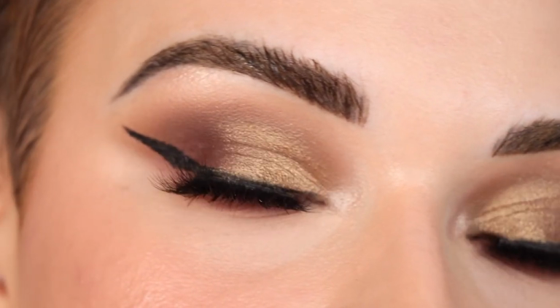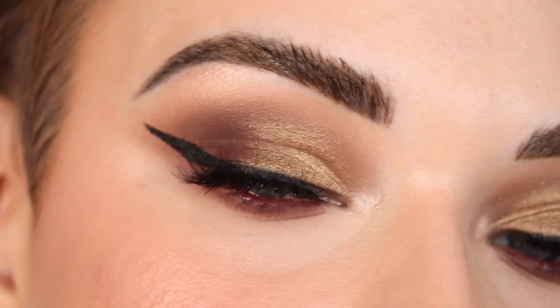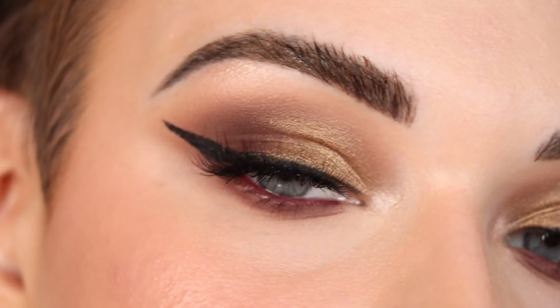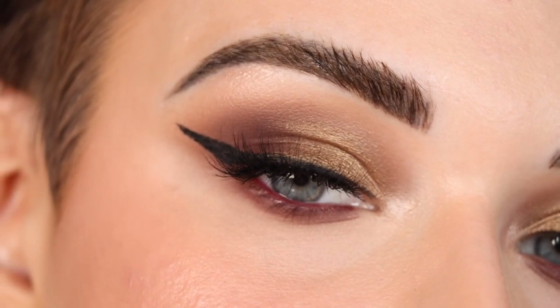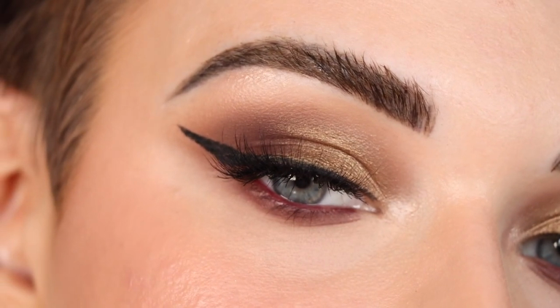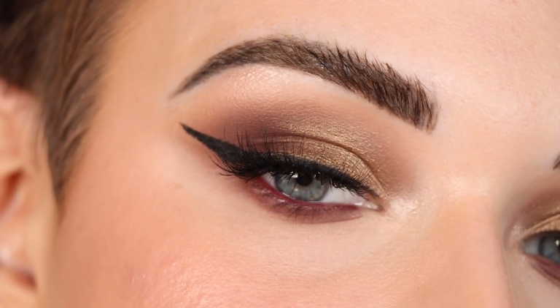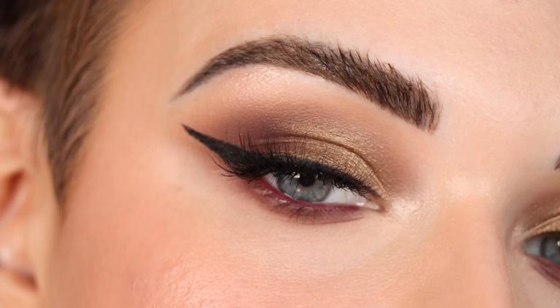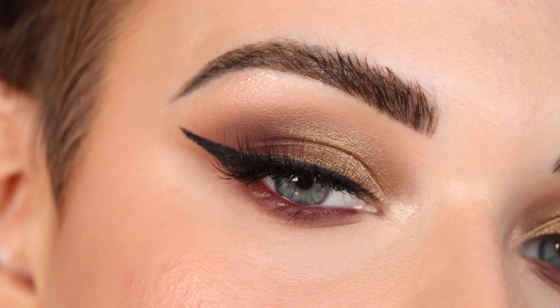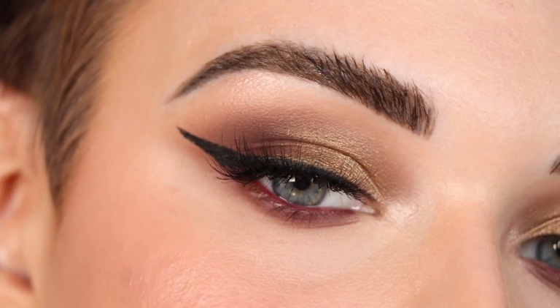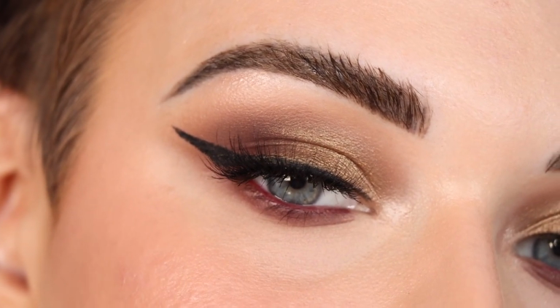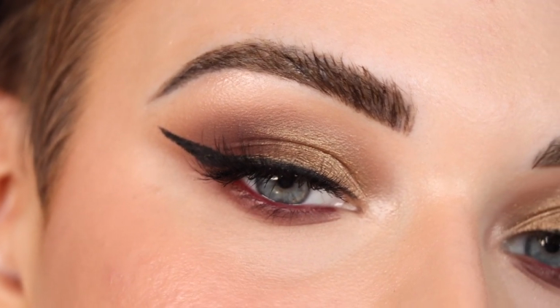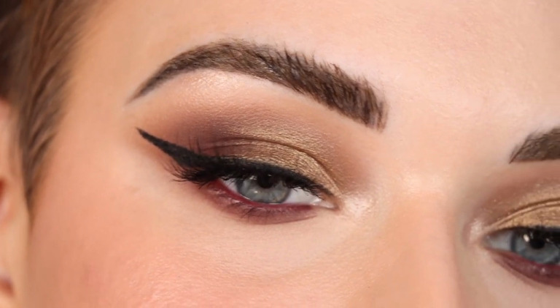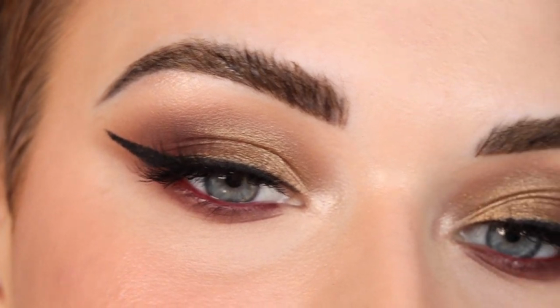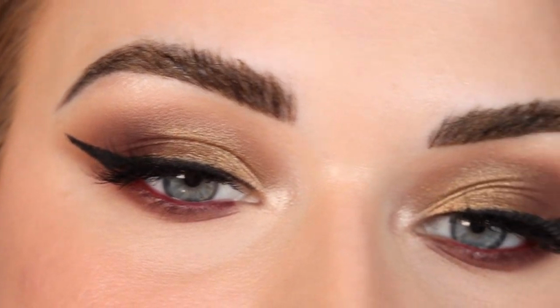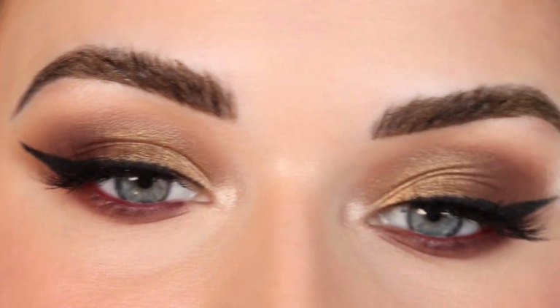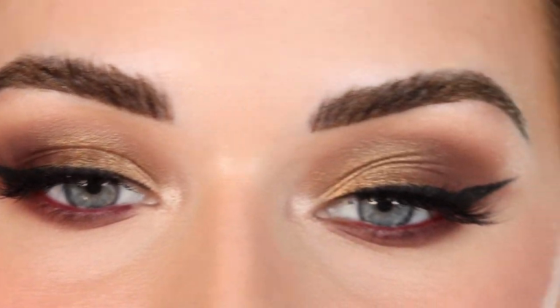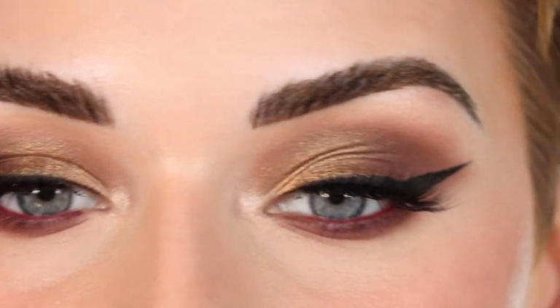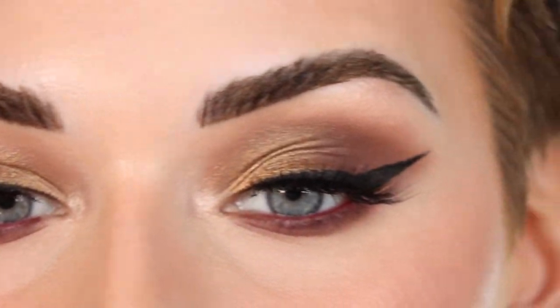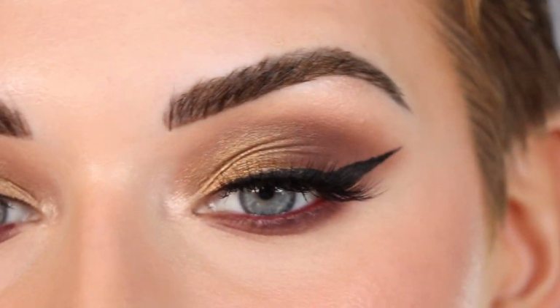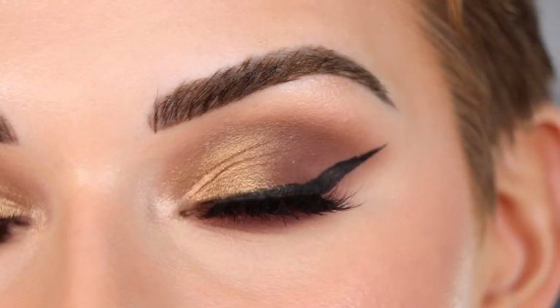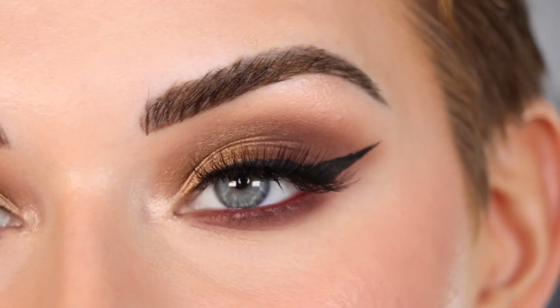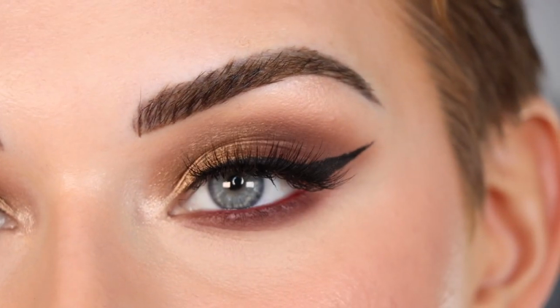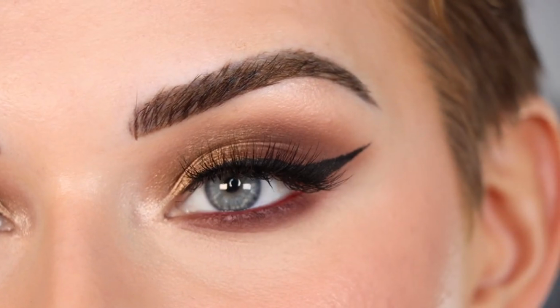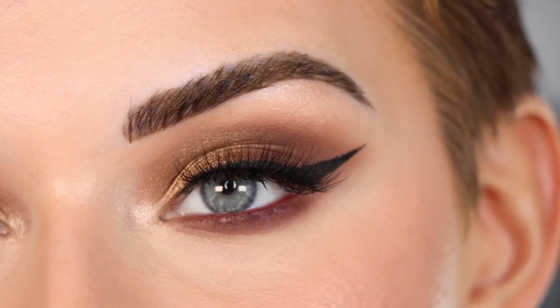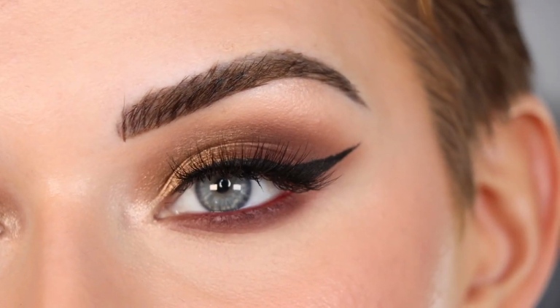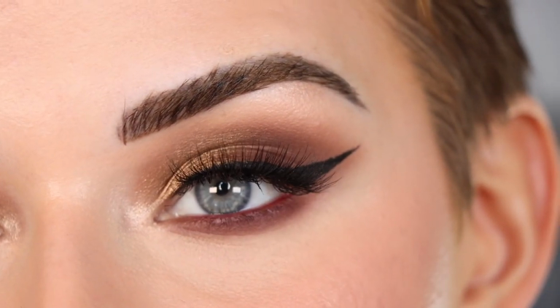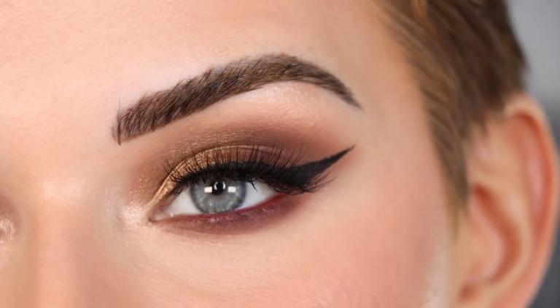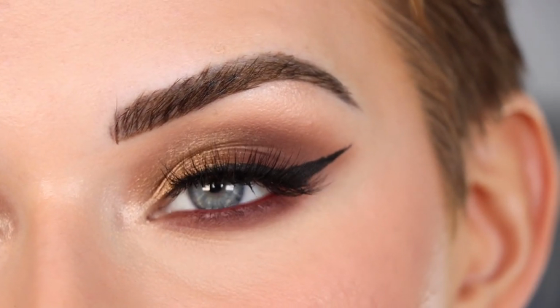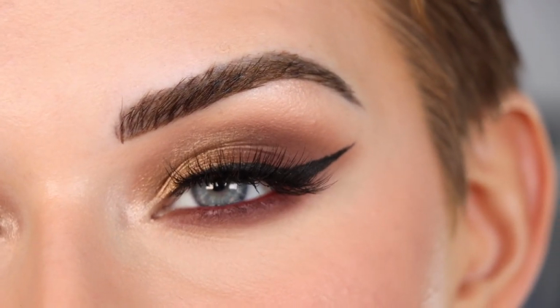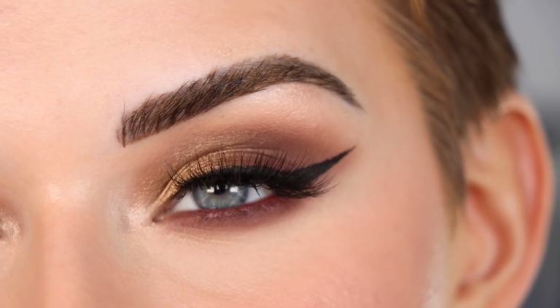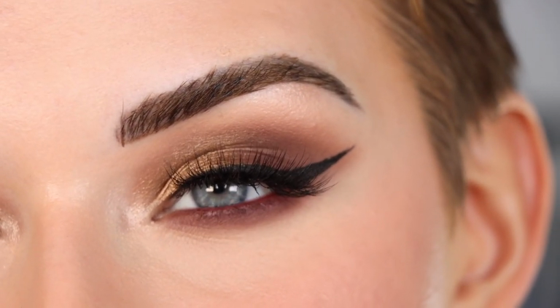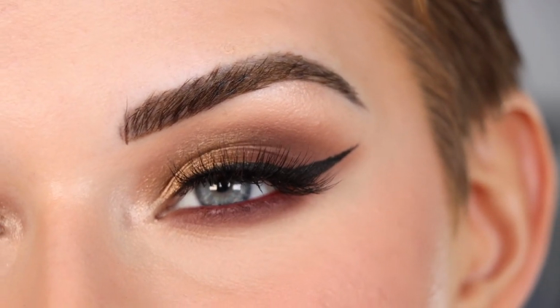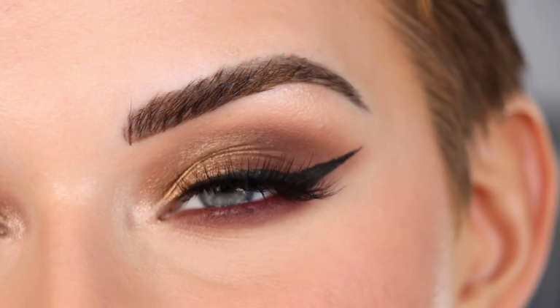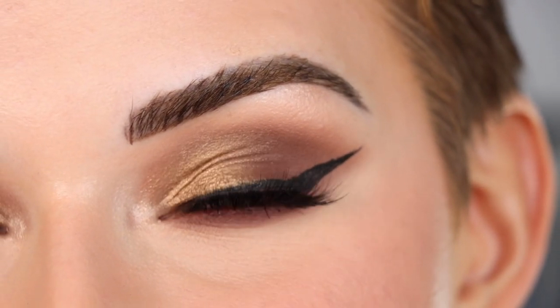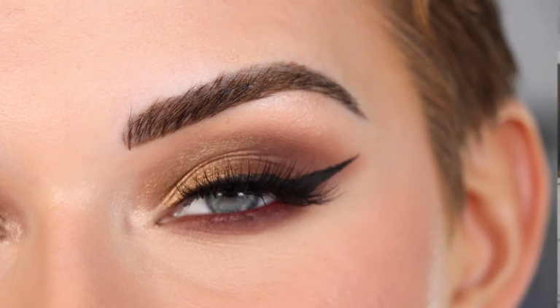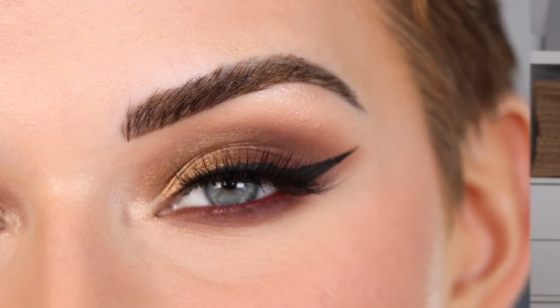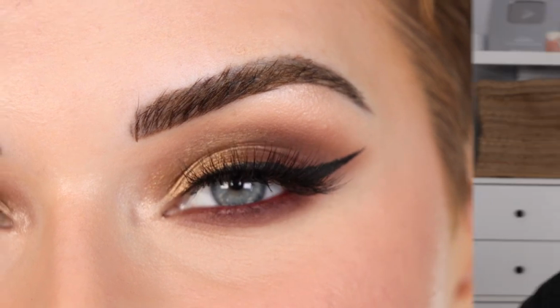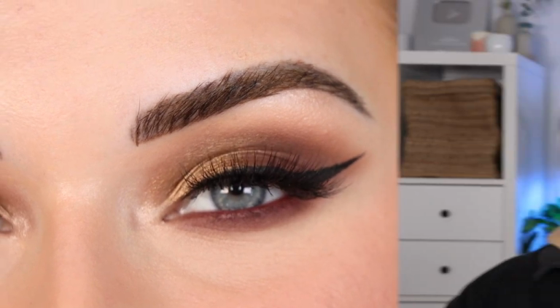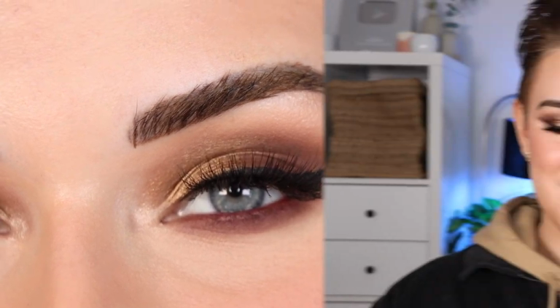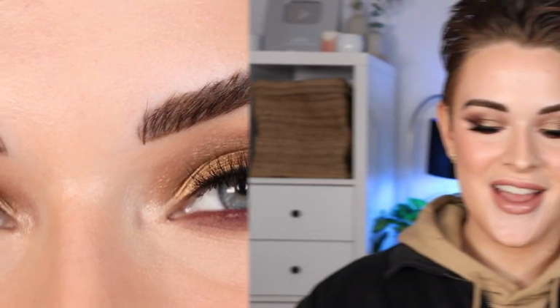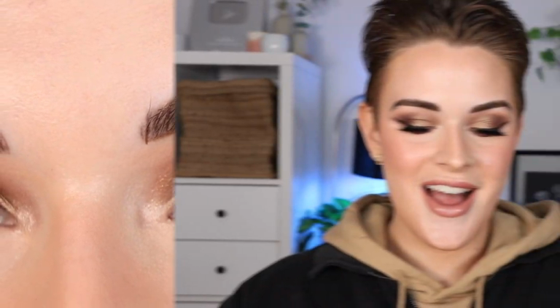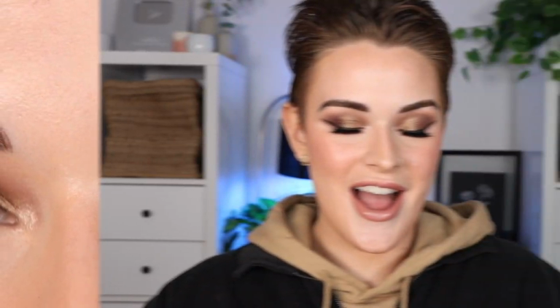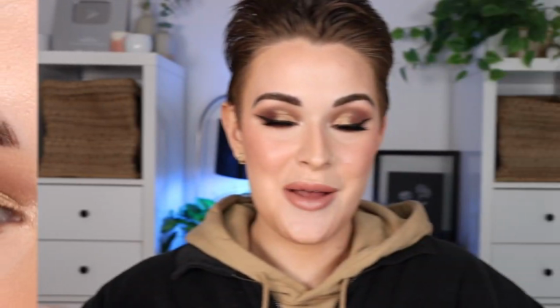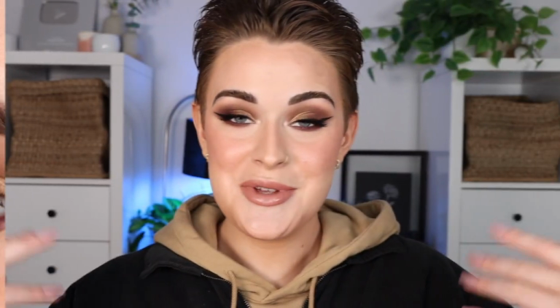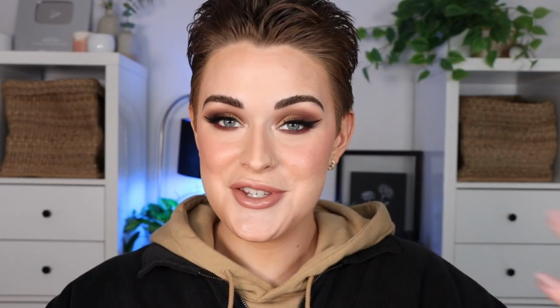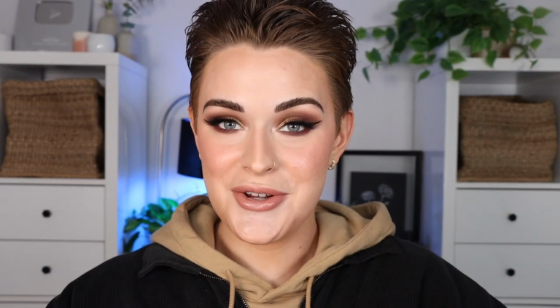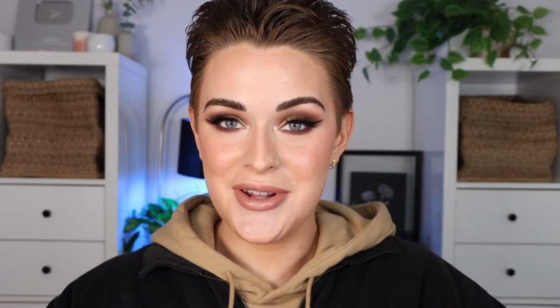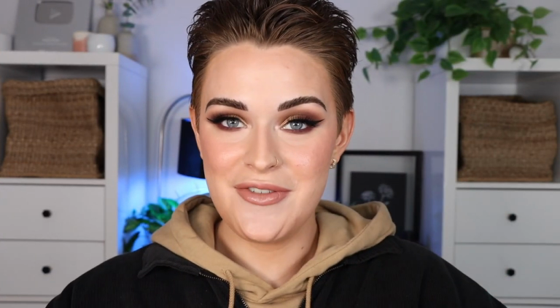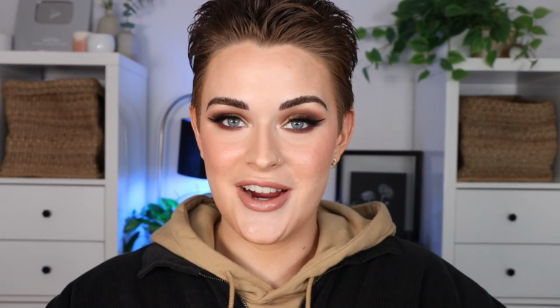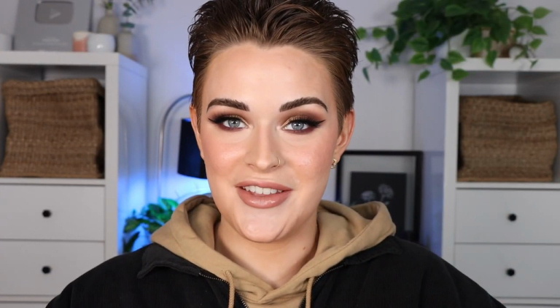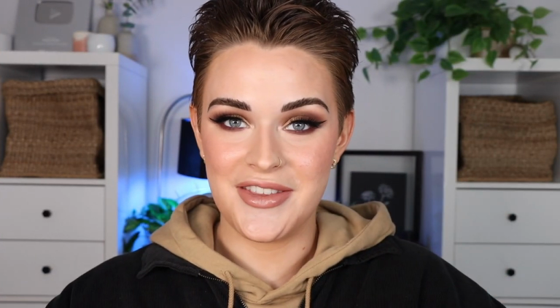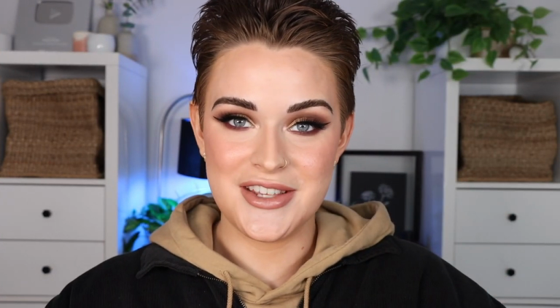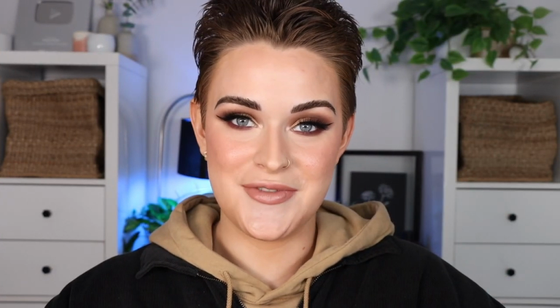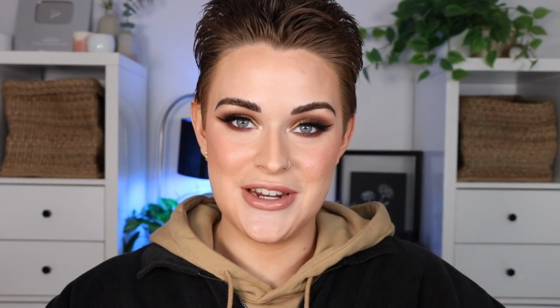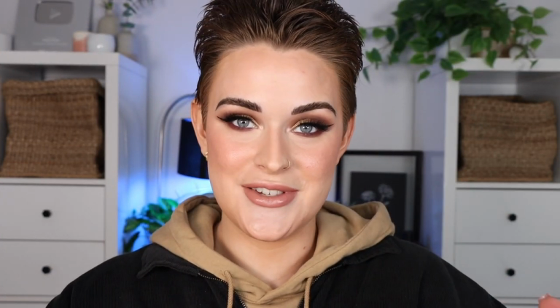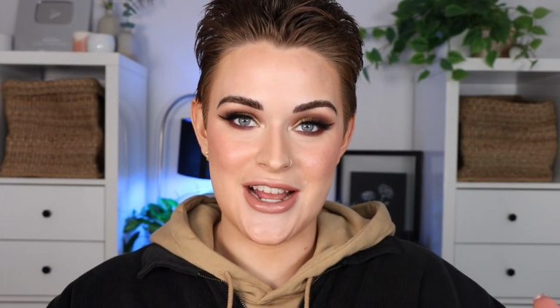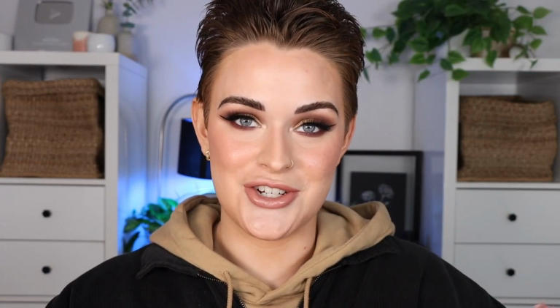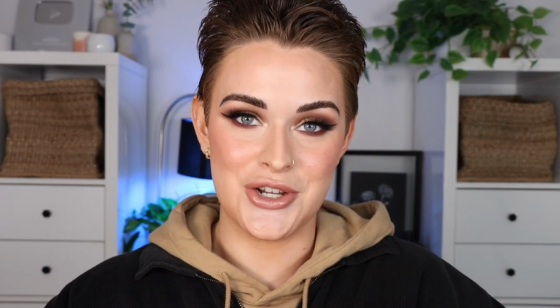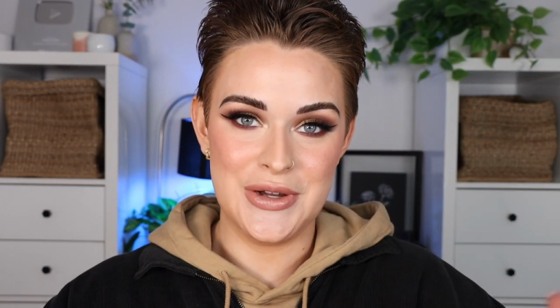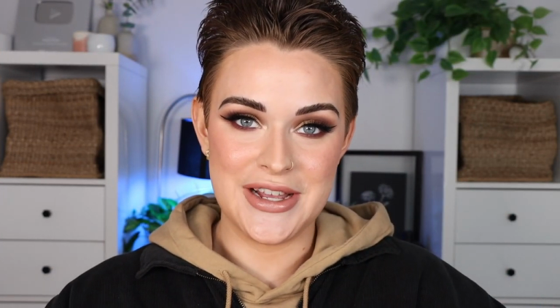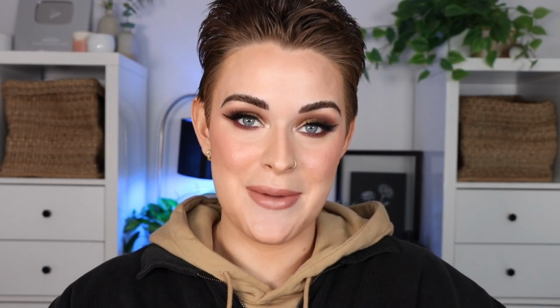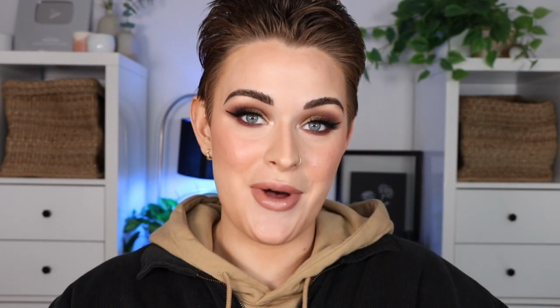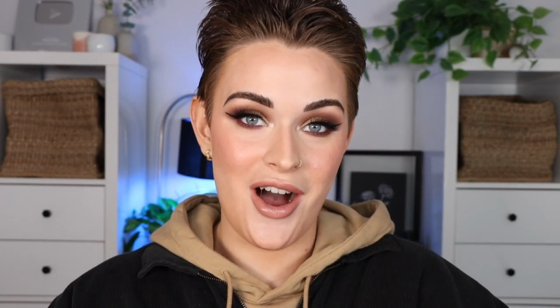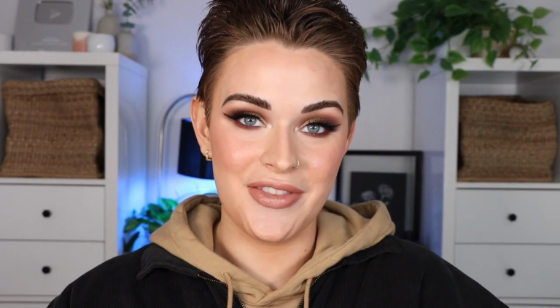Here are the eyes all finished, close up. These lashes are just stunning.